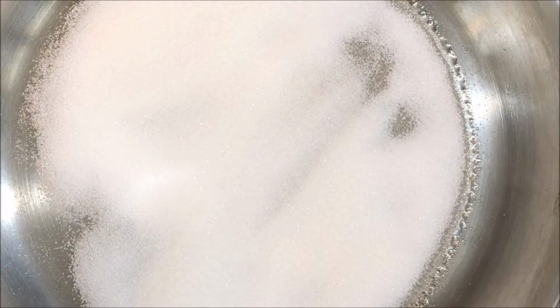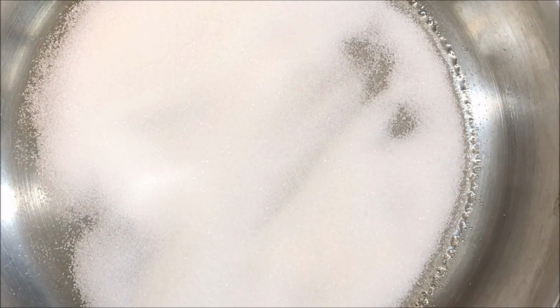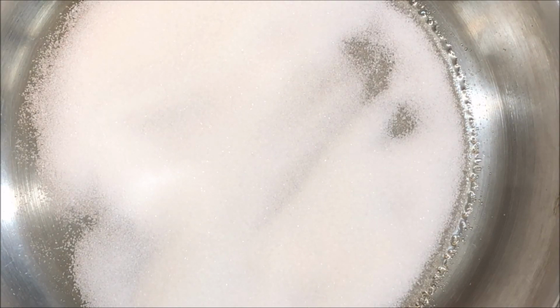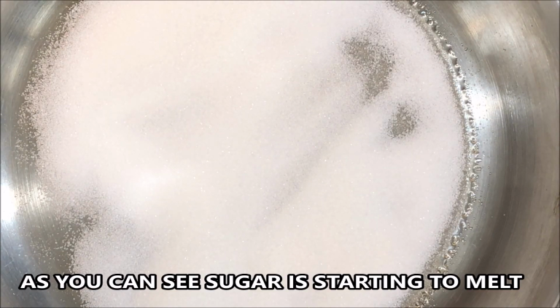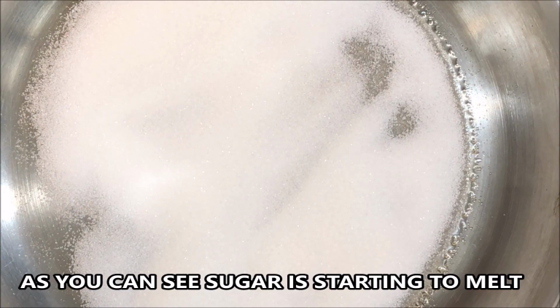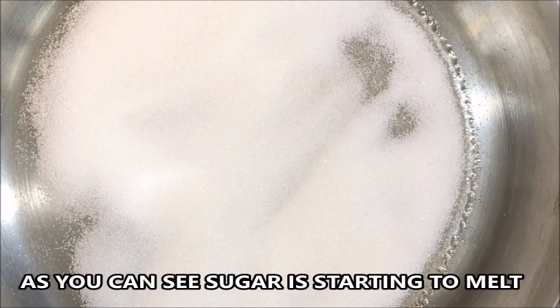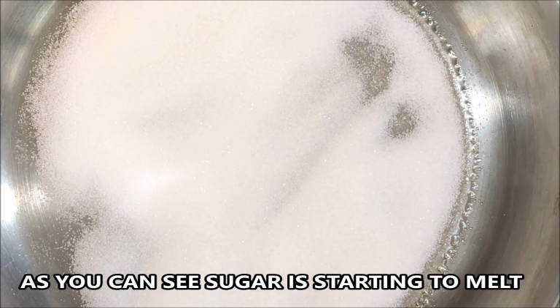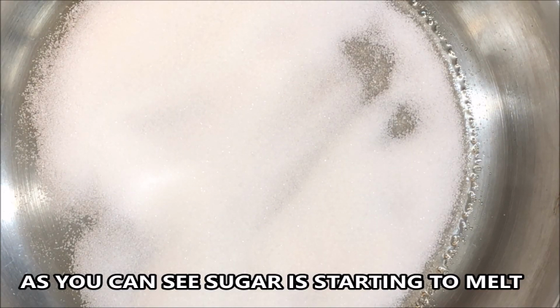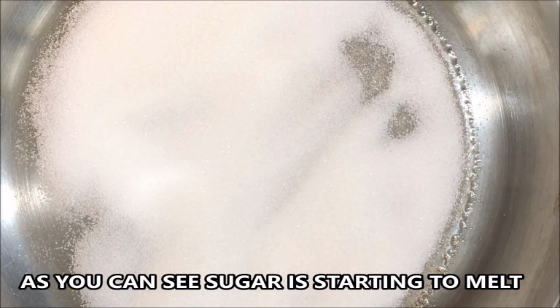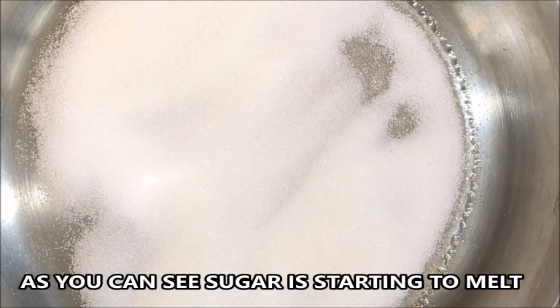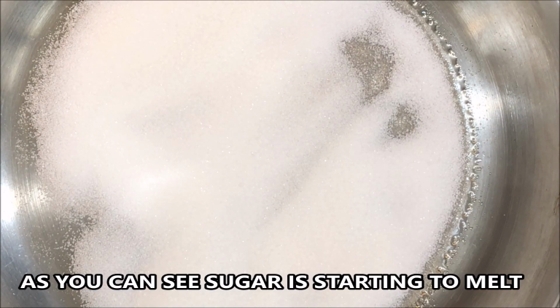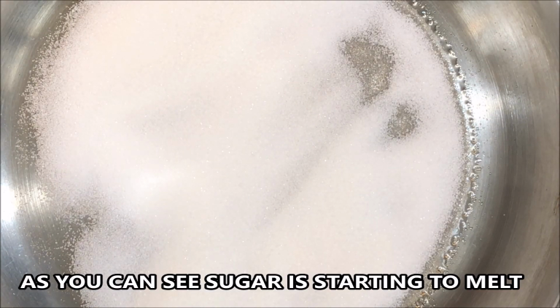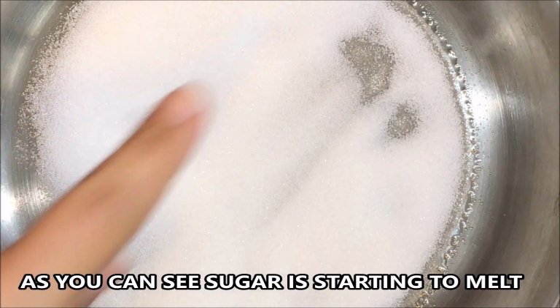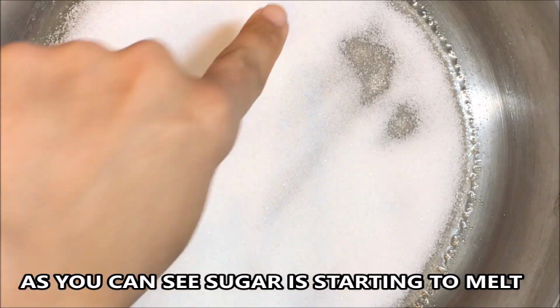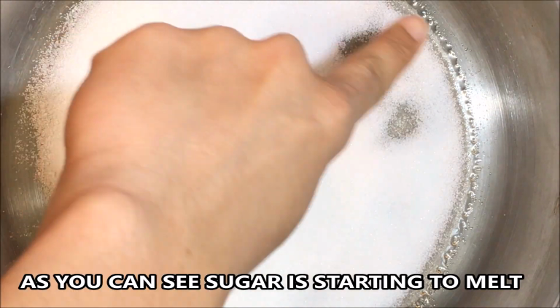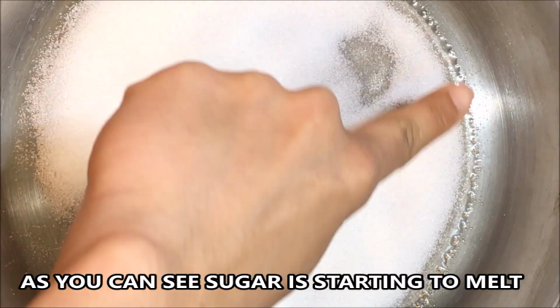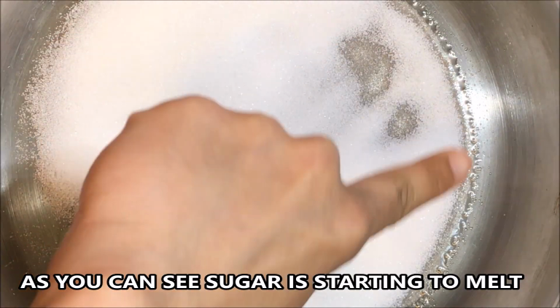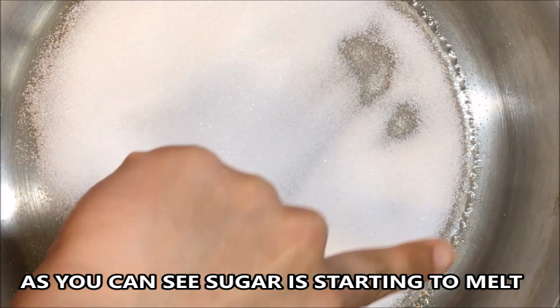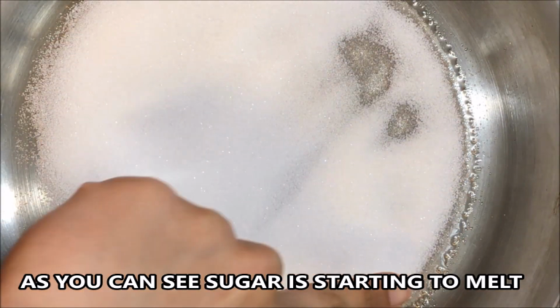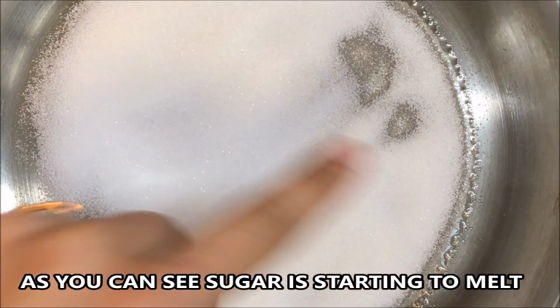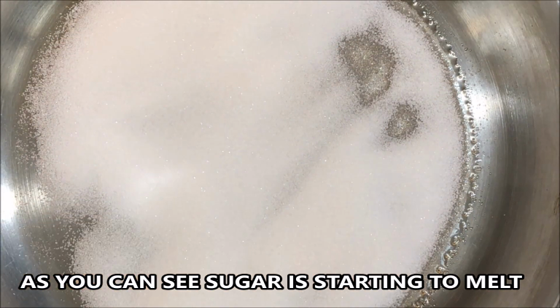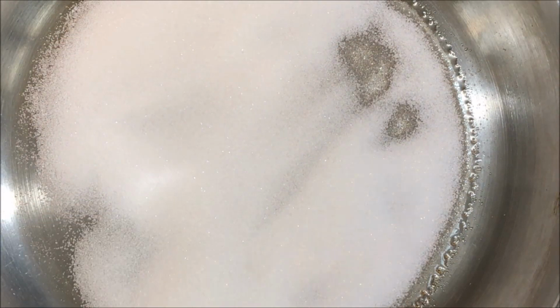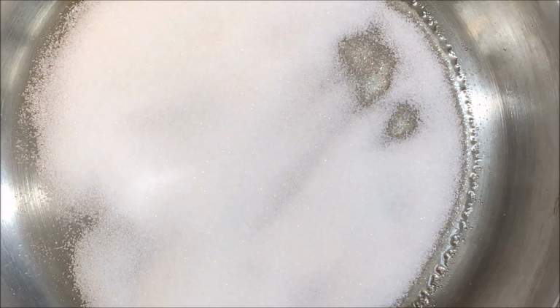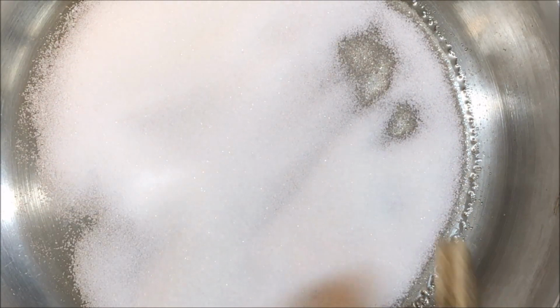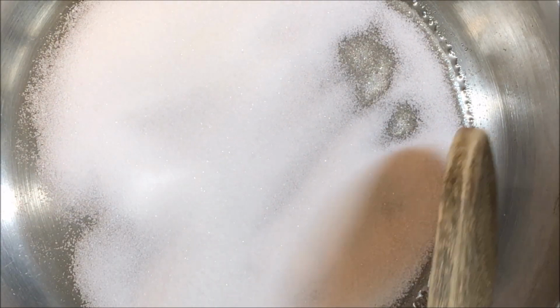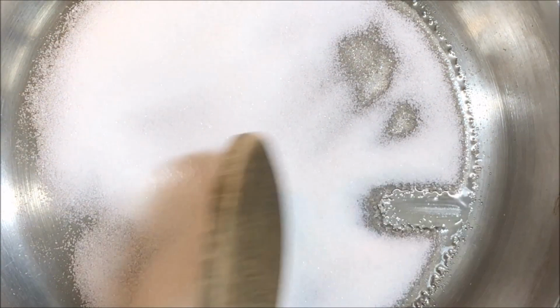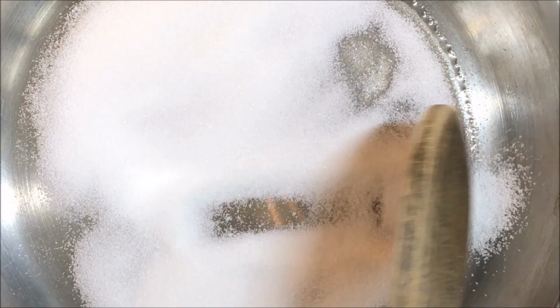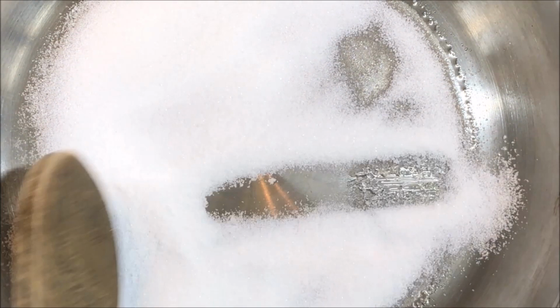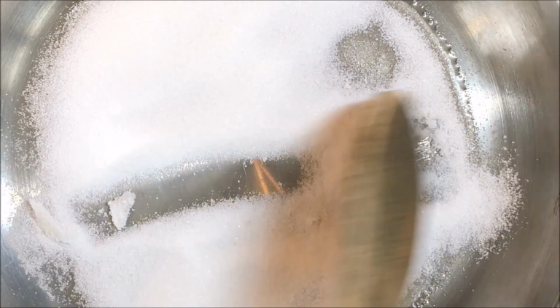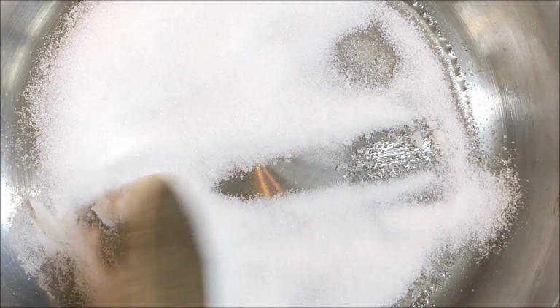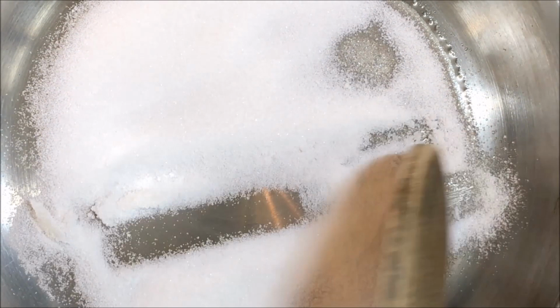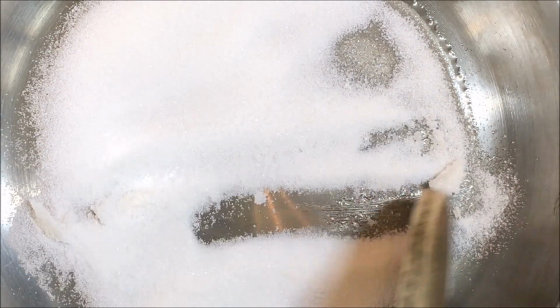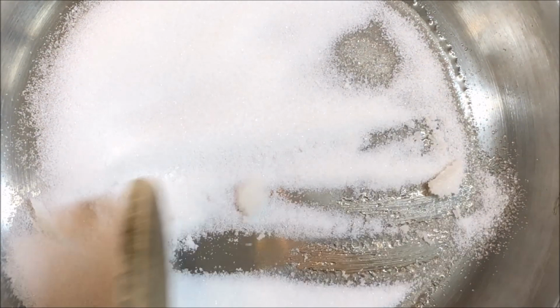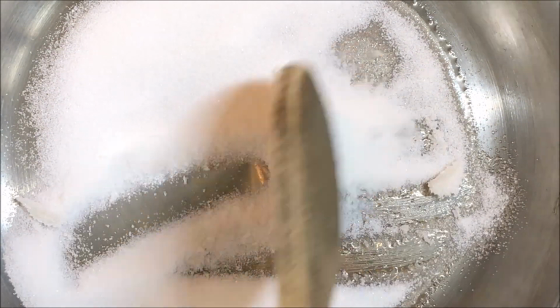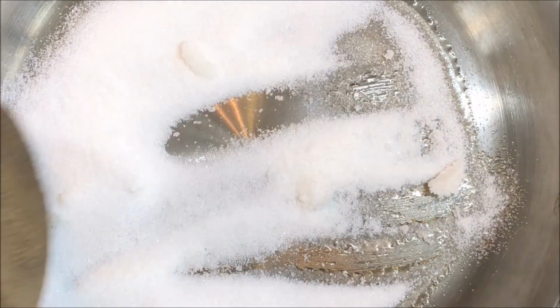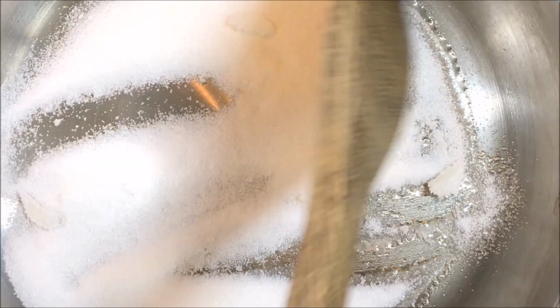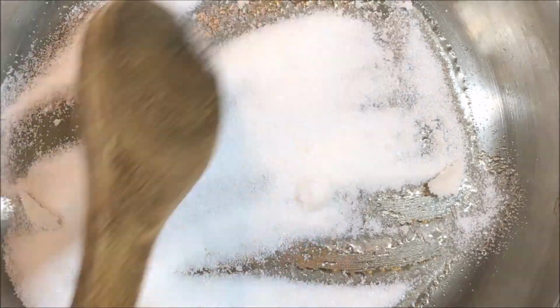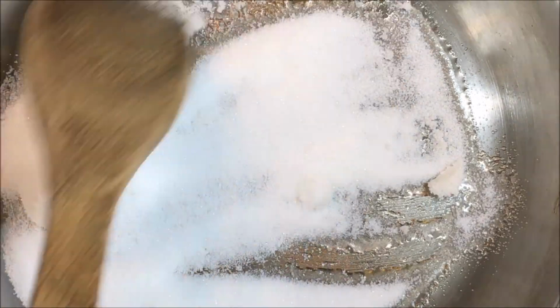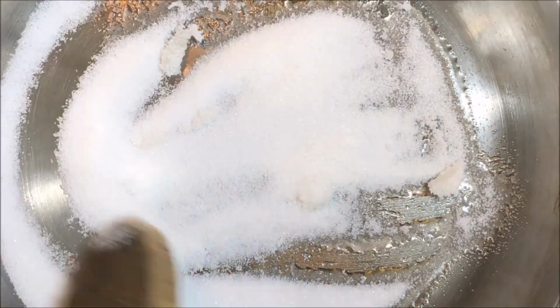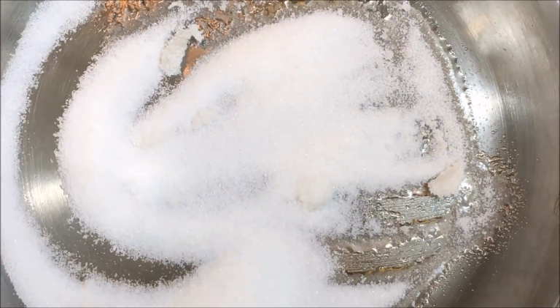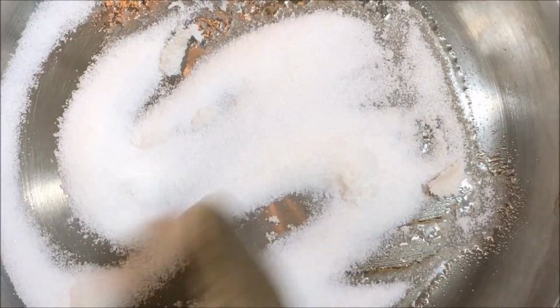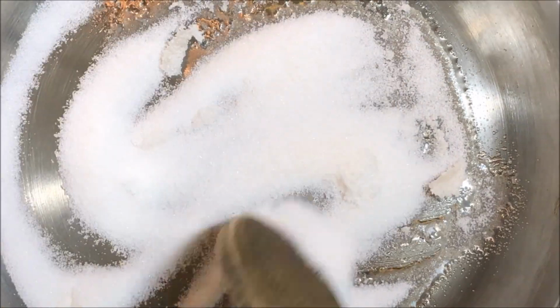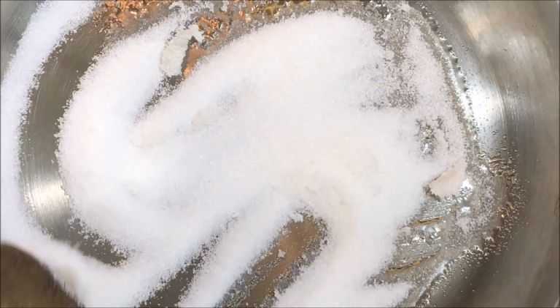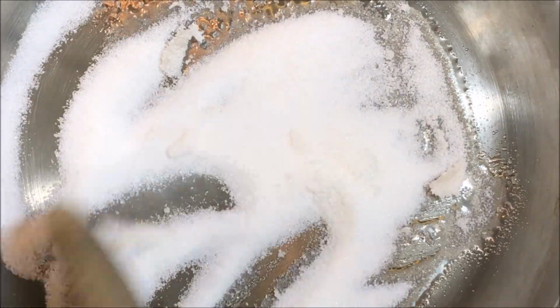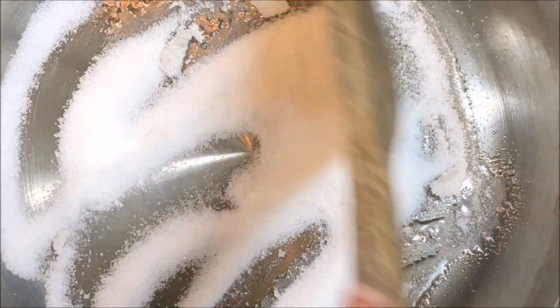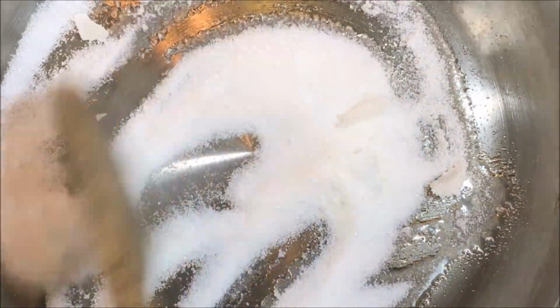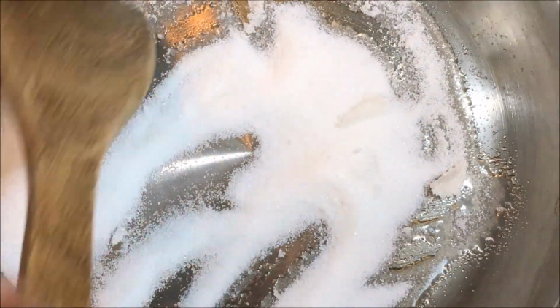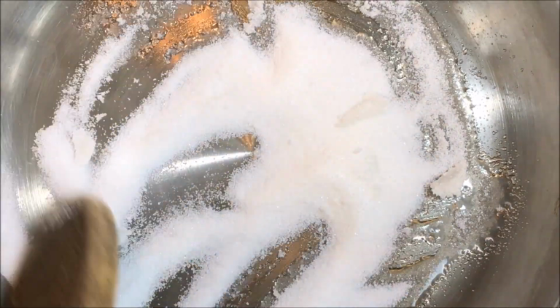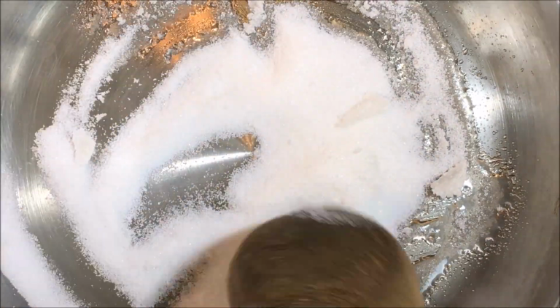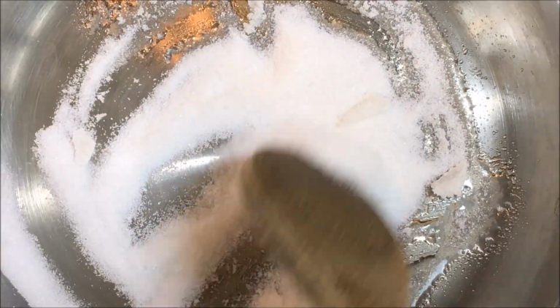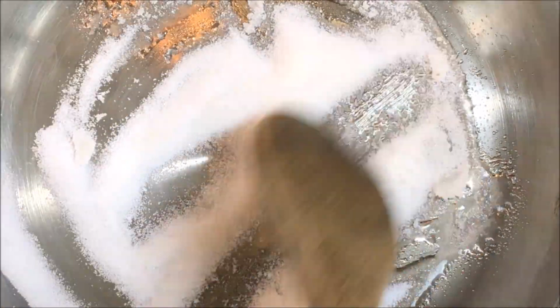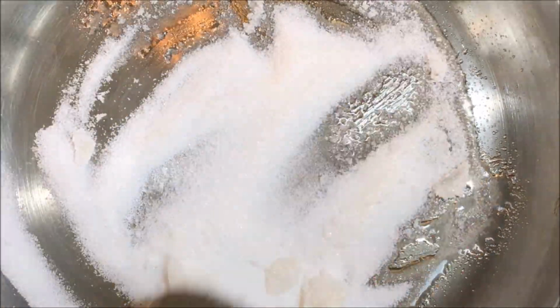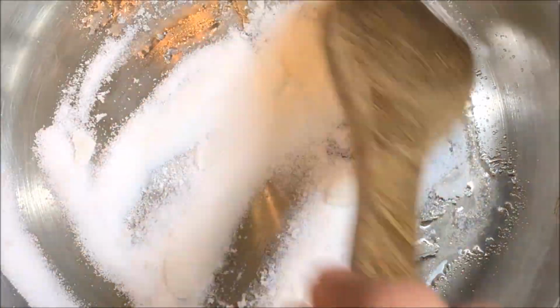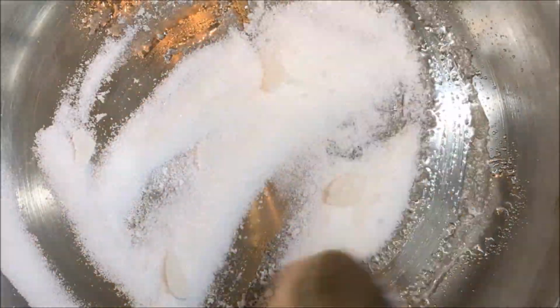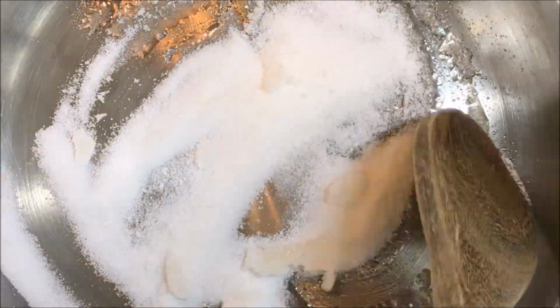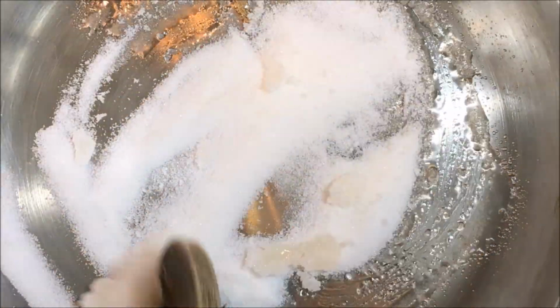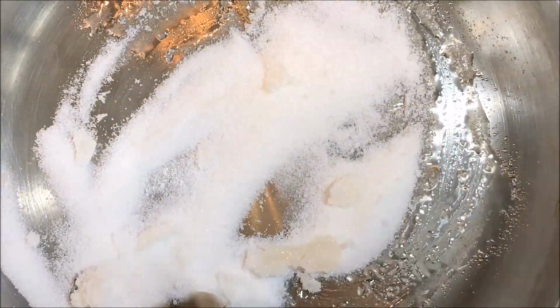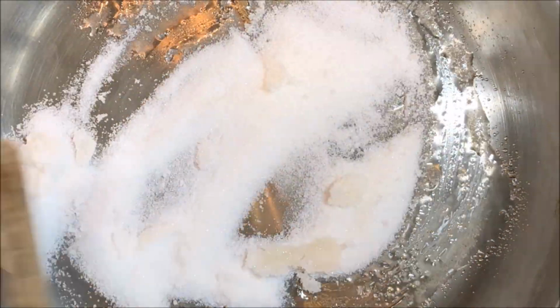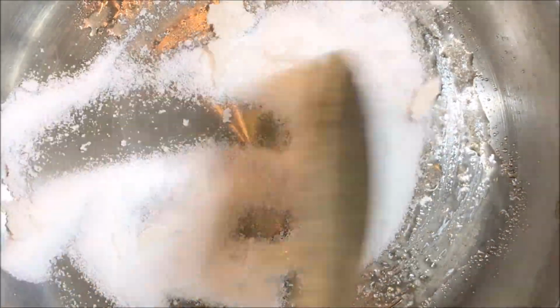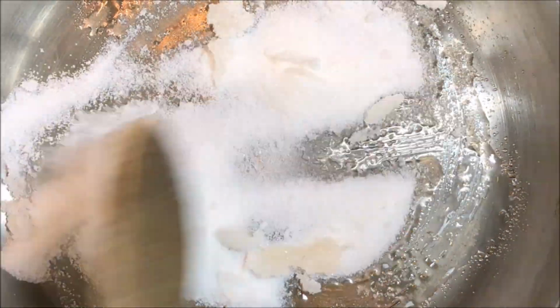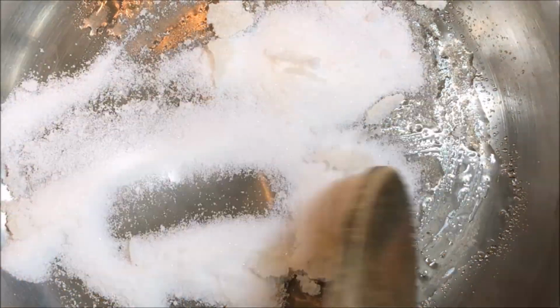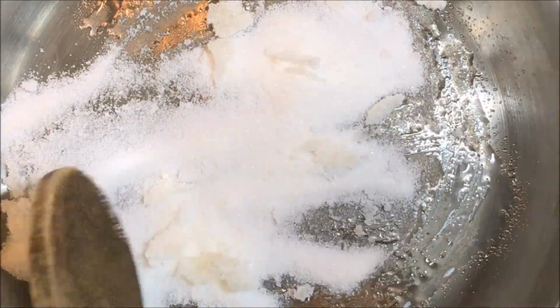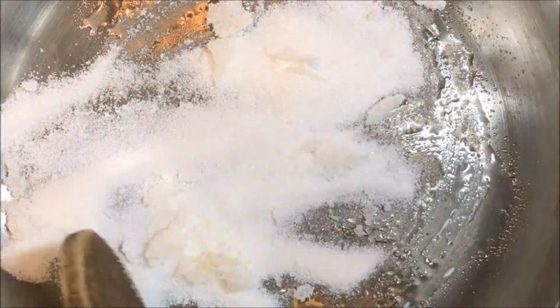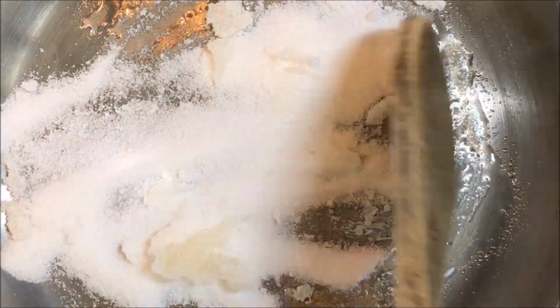As you can see, the sugar is starting to melt. At this point you have to stir it well and make sure there are no sugar lumps.